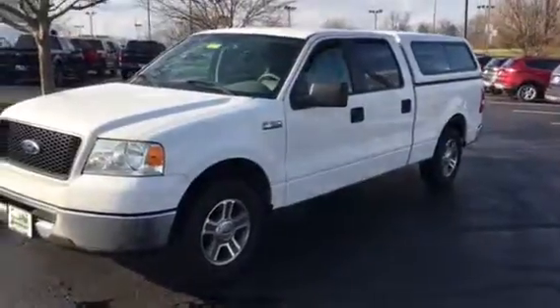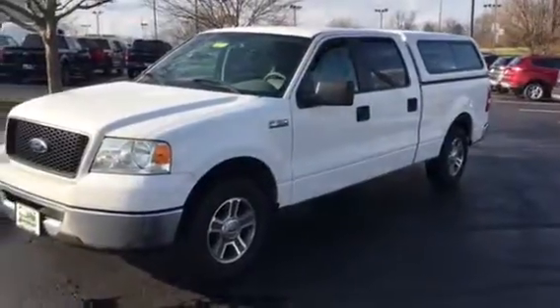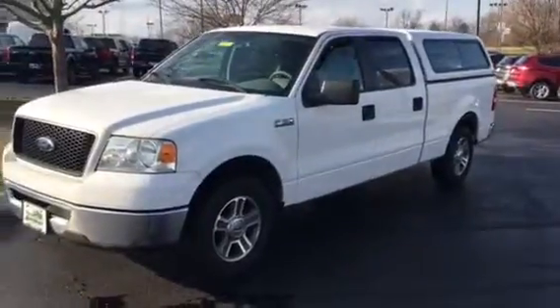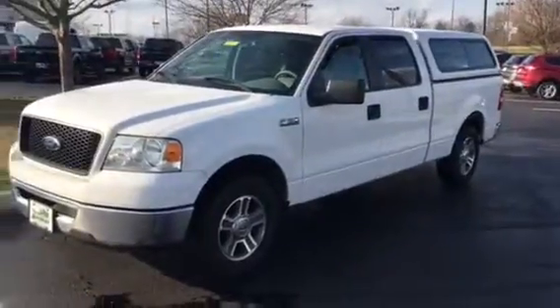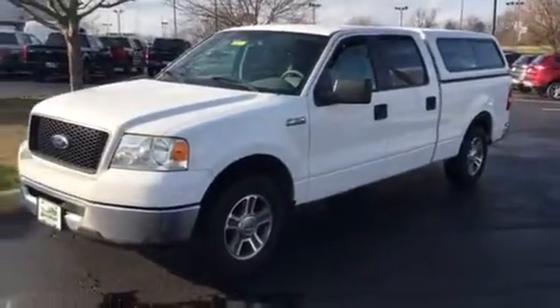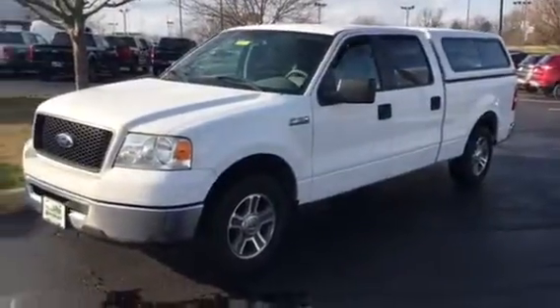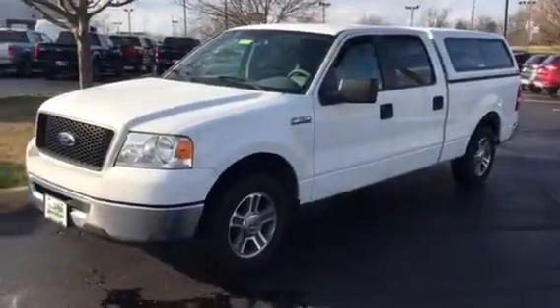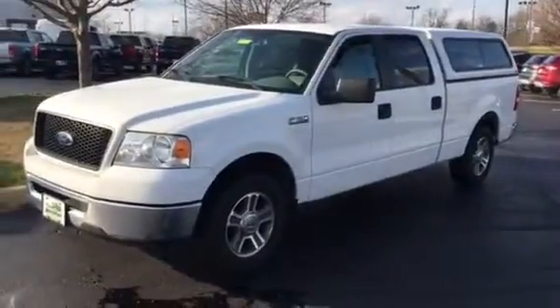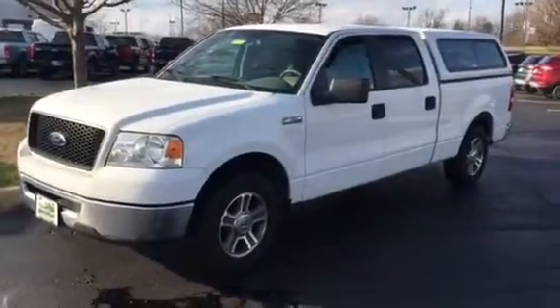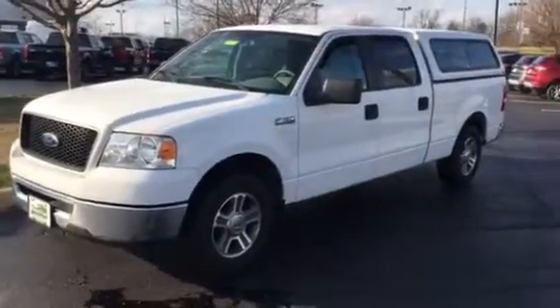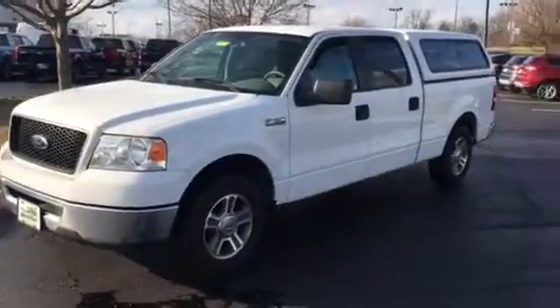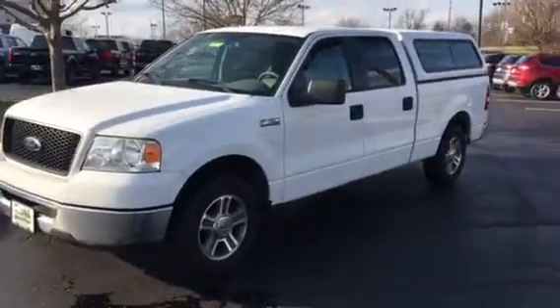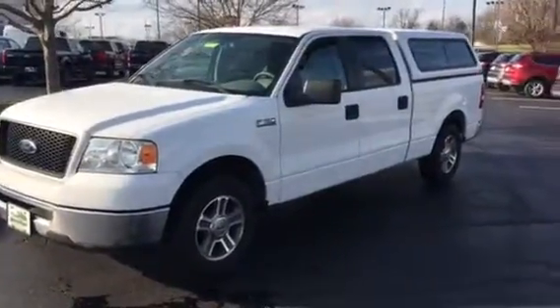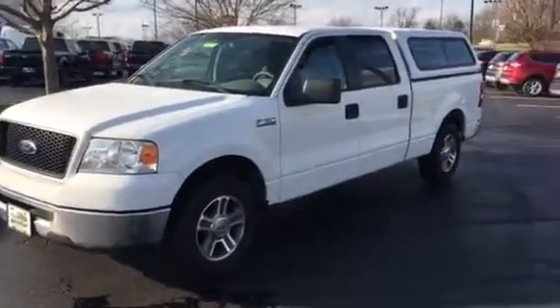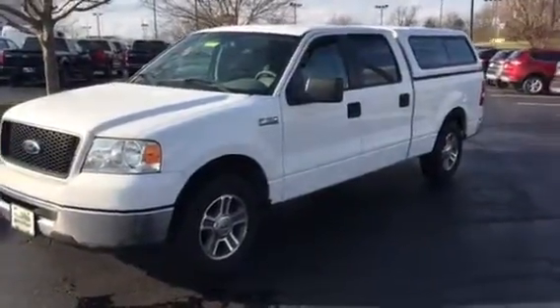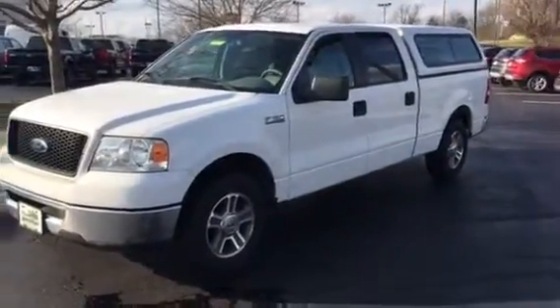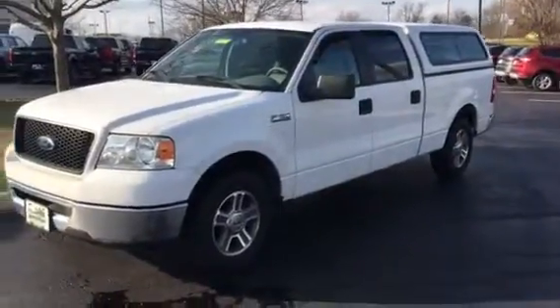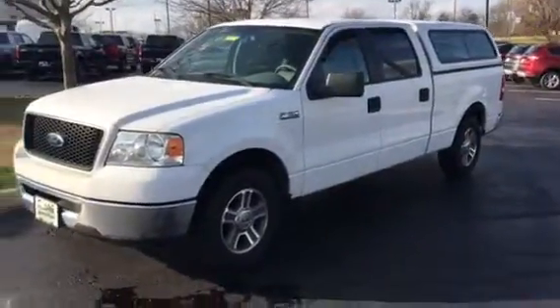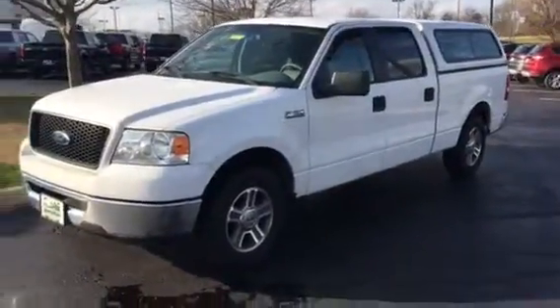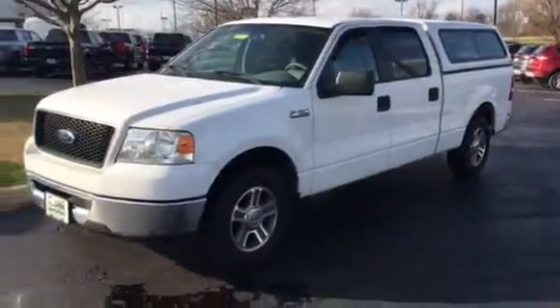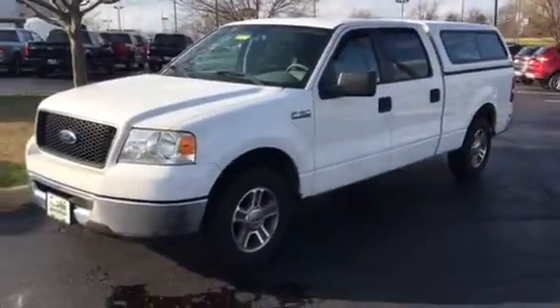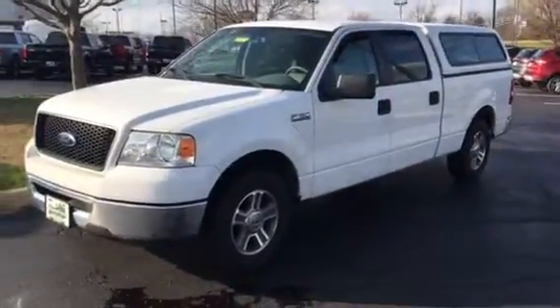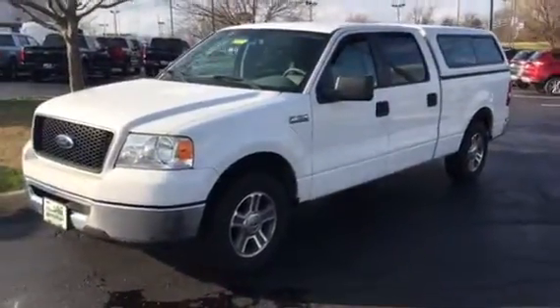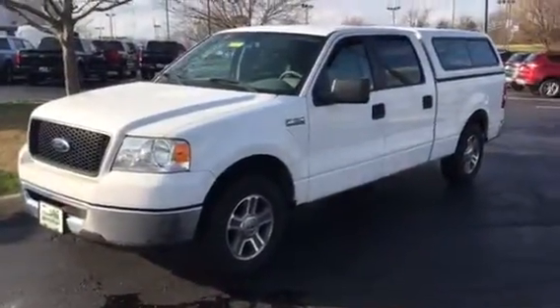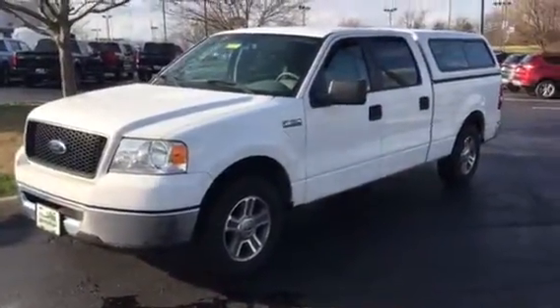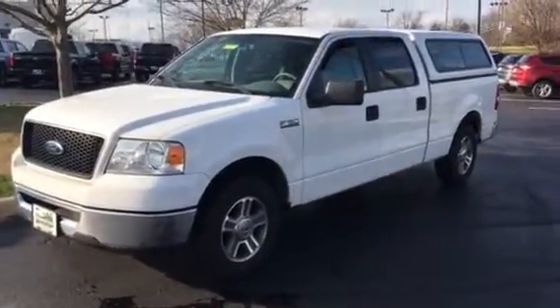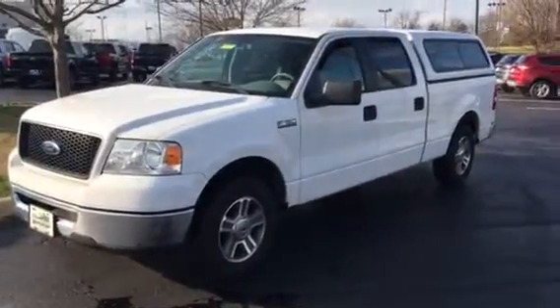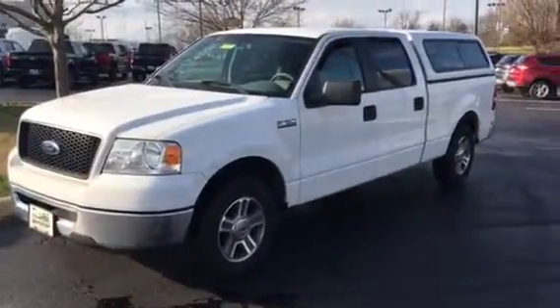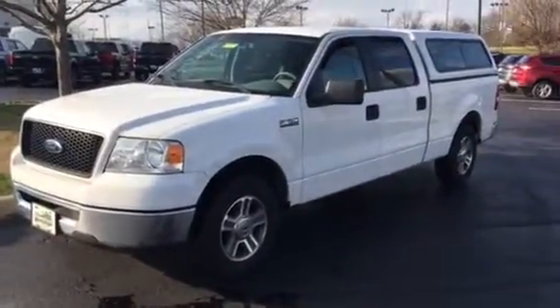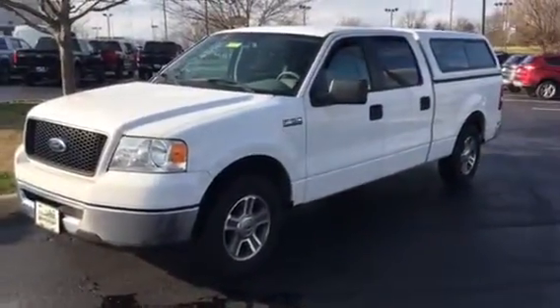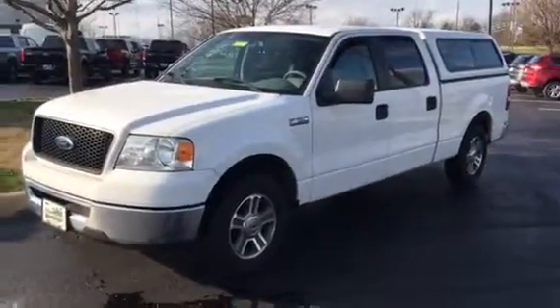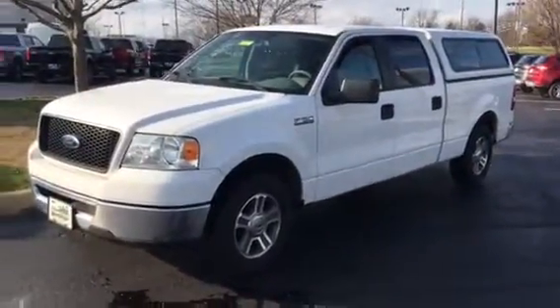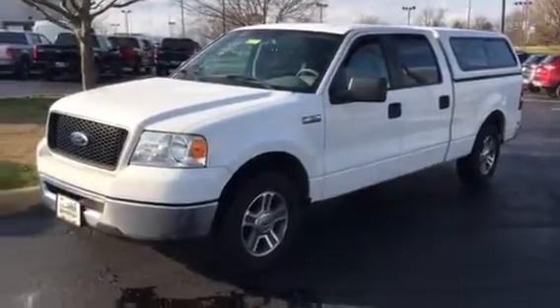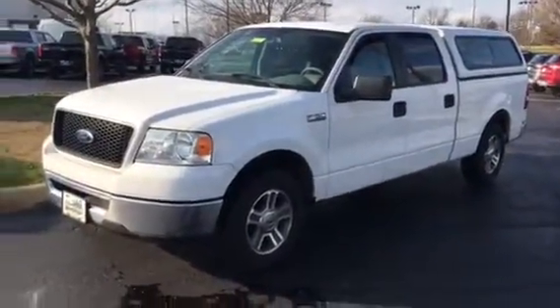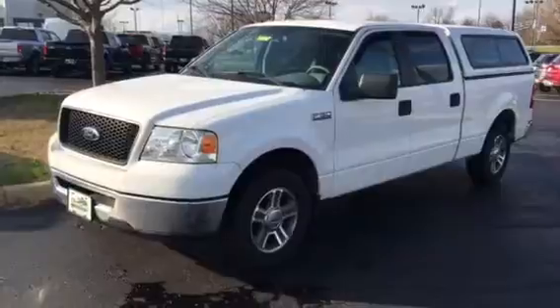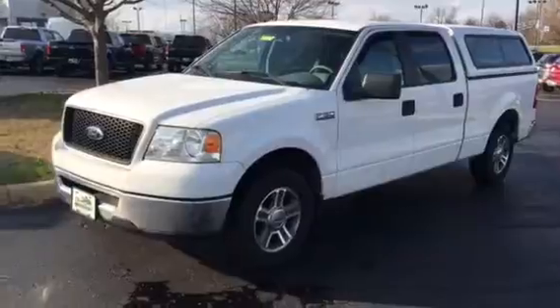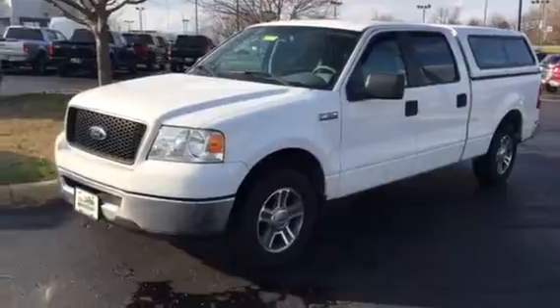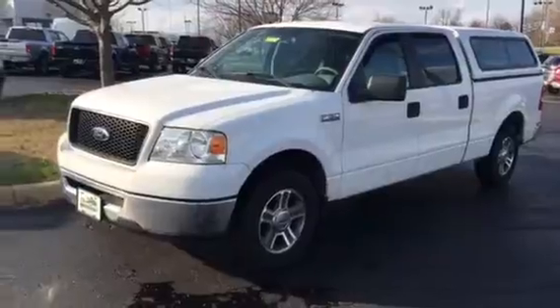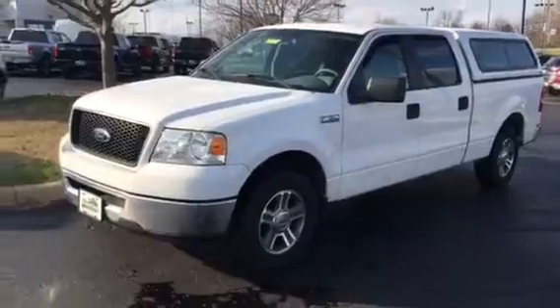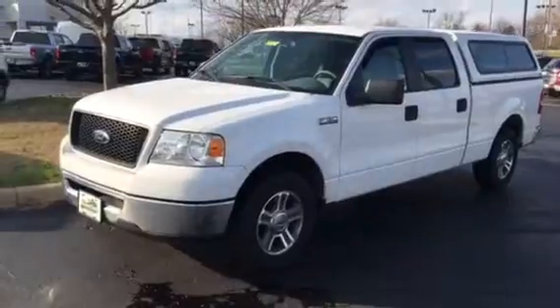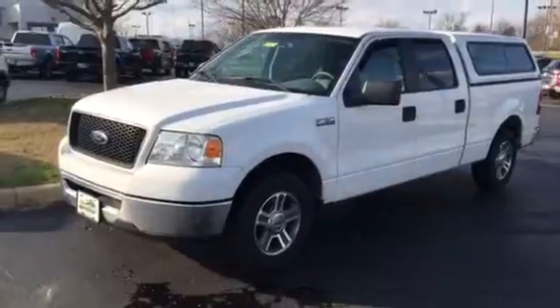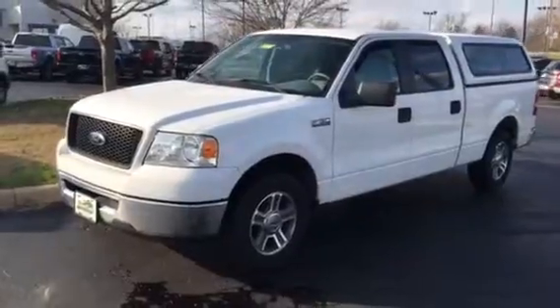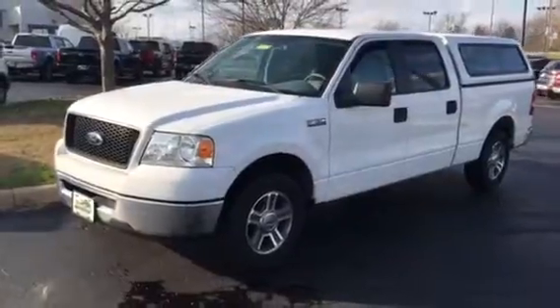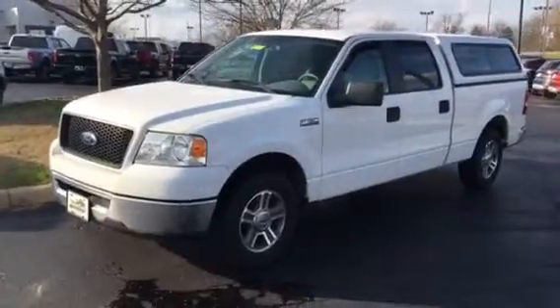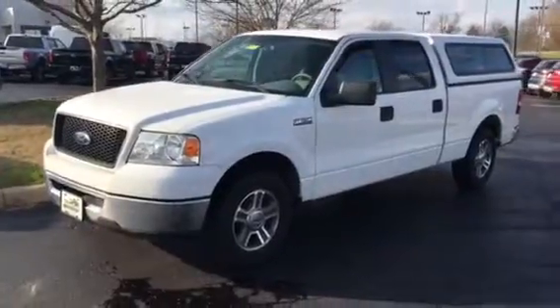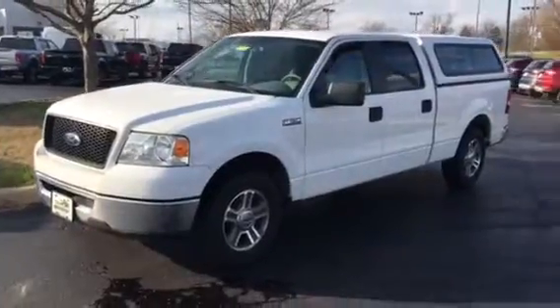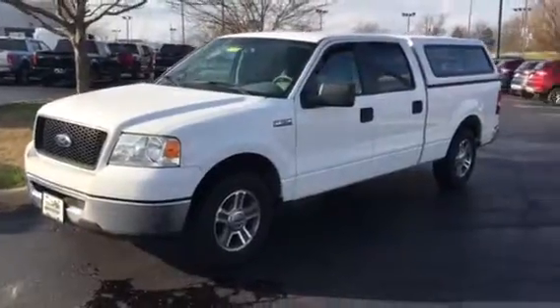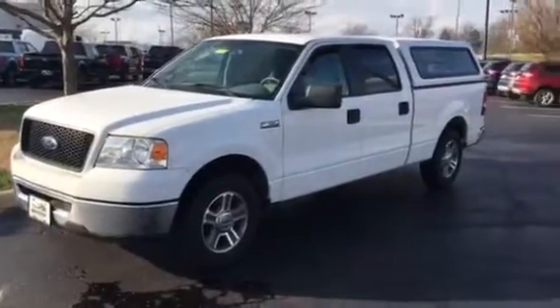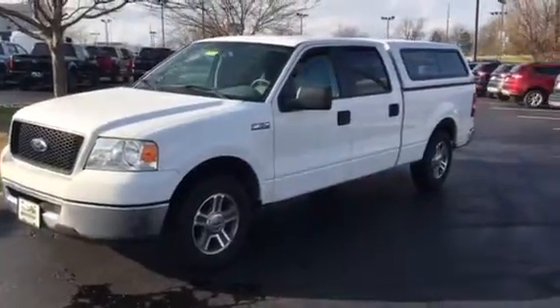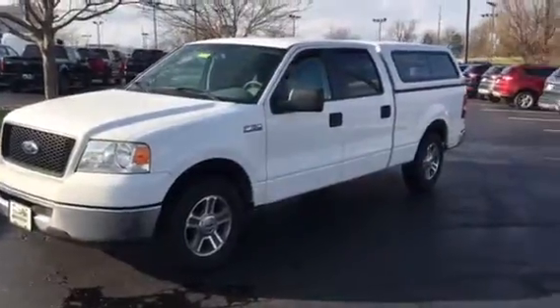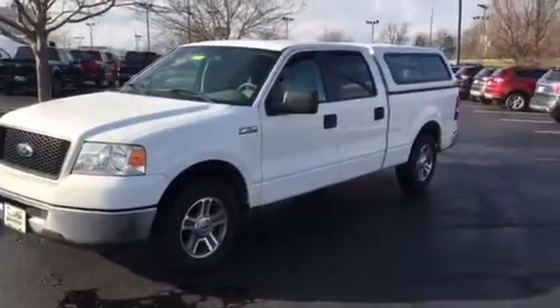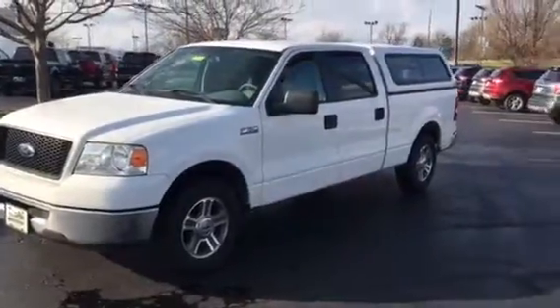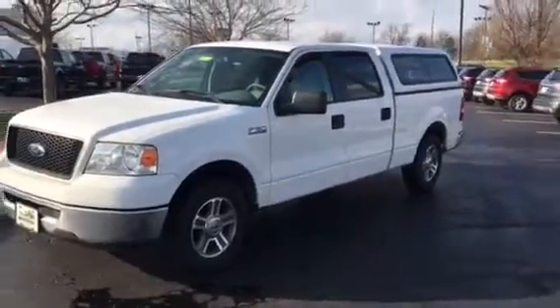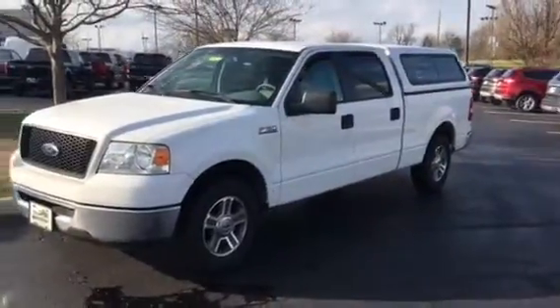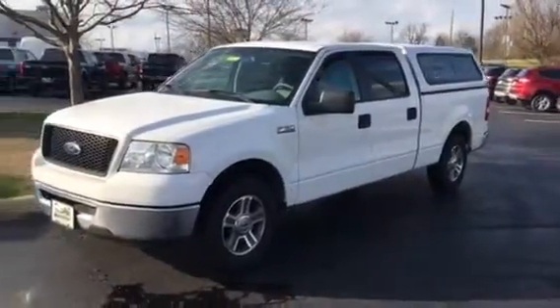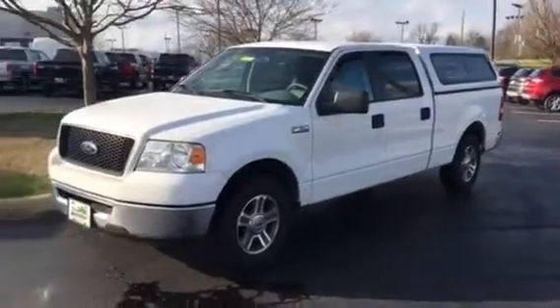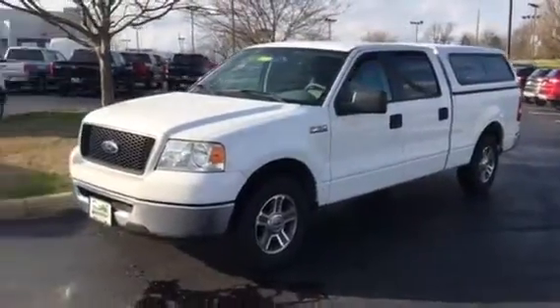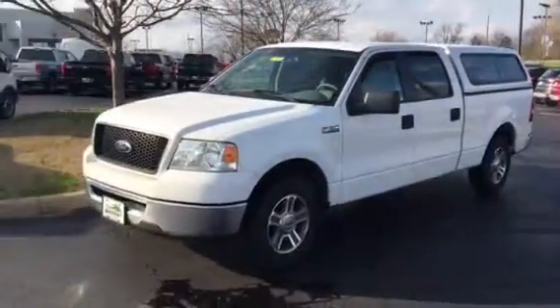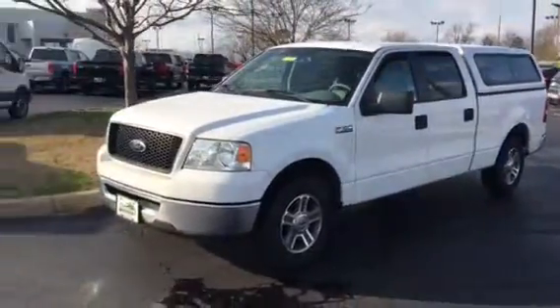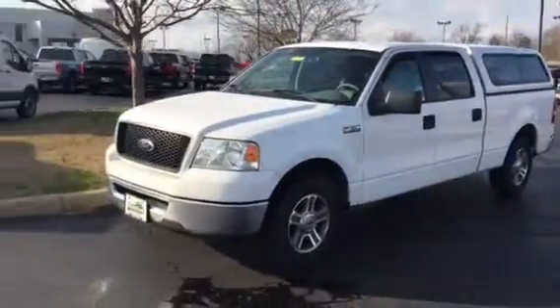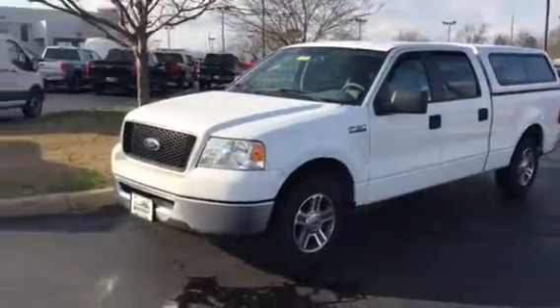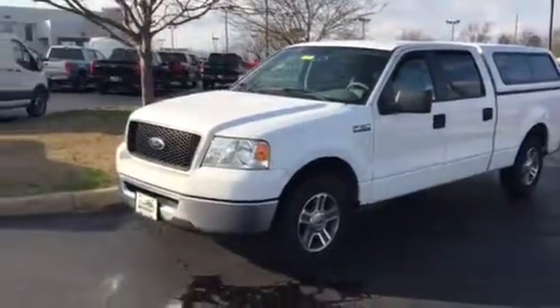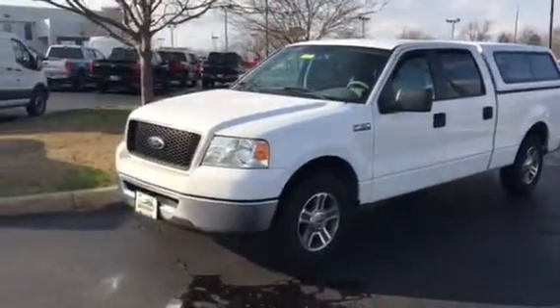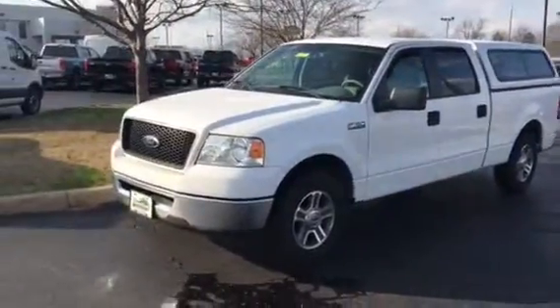Hi Dustin, it's Phil Pettit at Jack K Ford in Versailles, Kentucky. Here's a look at this truck that we have talked about on the phone.